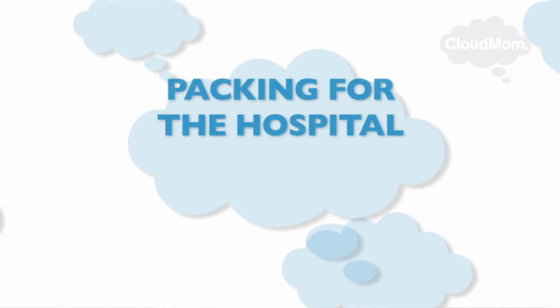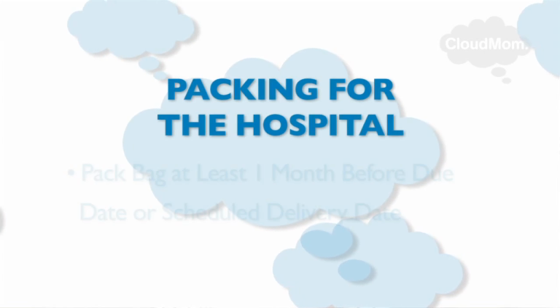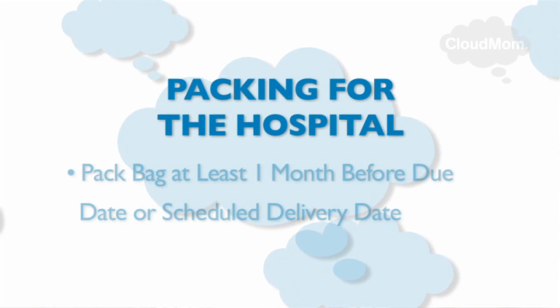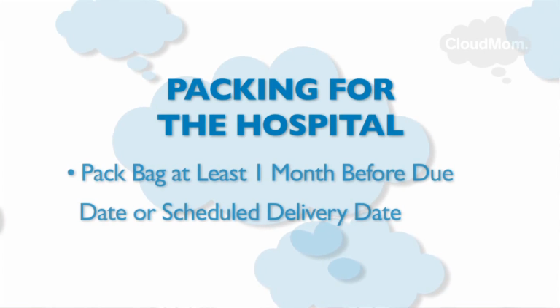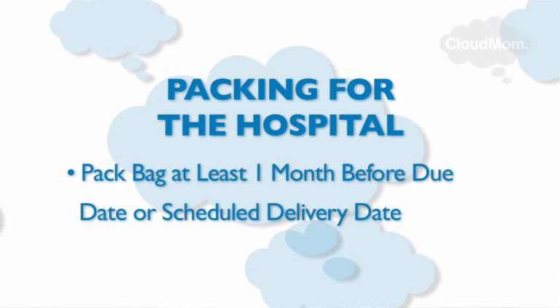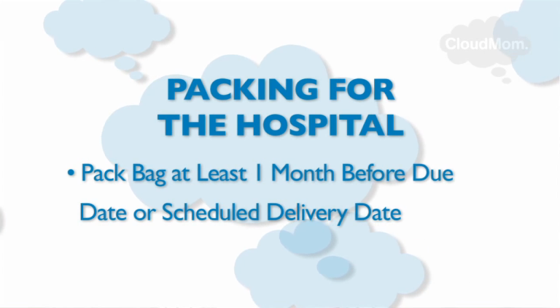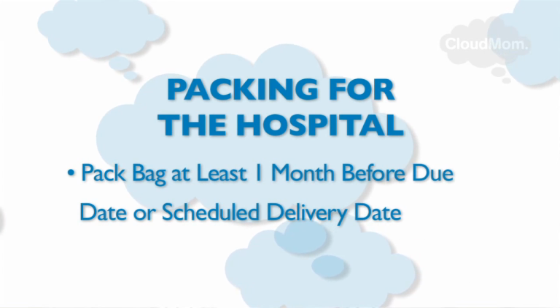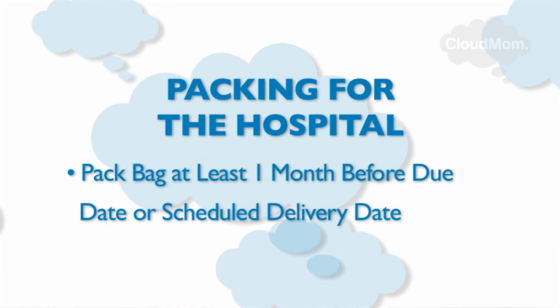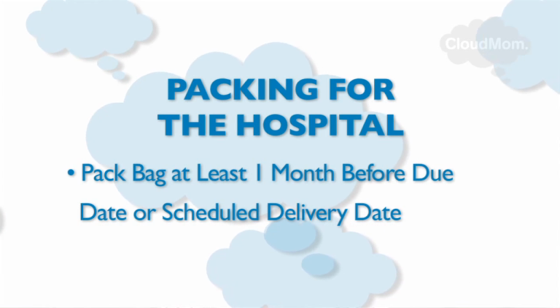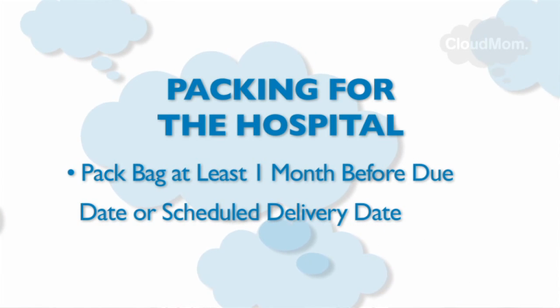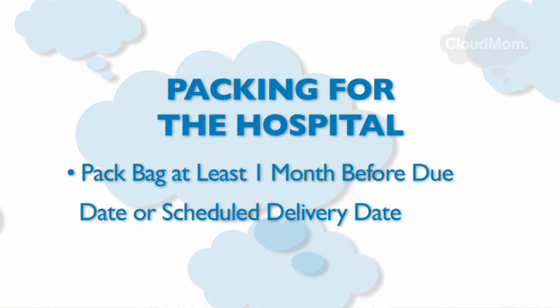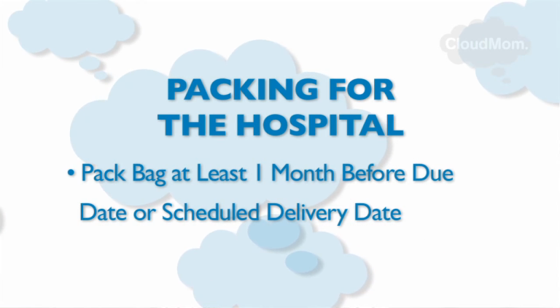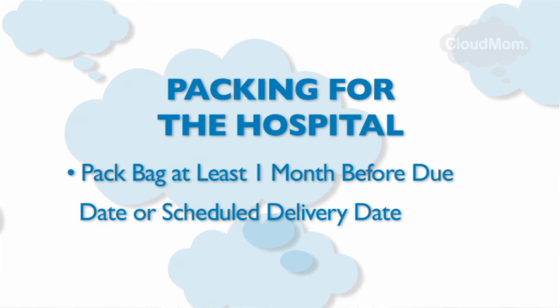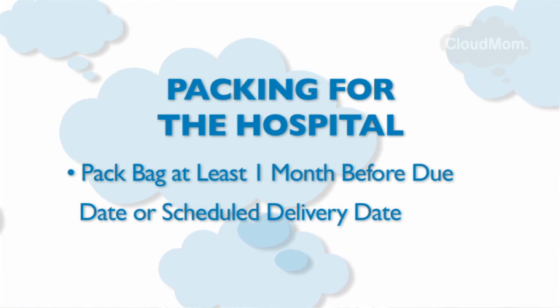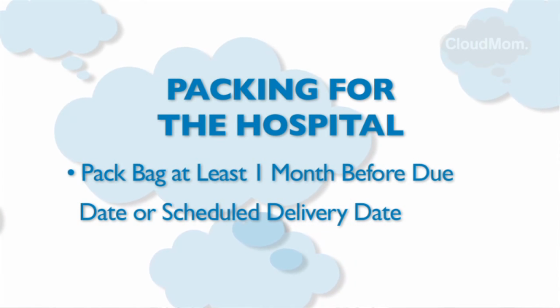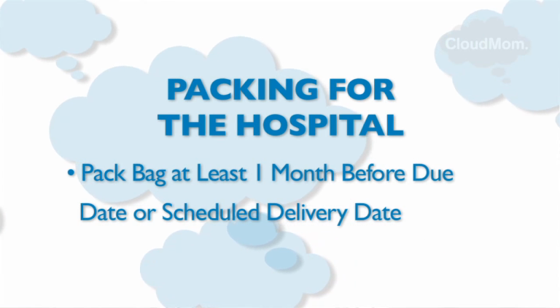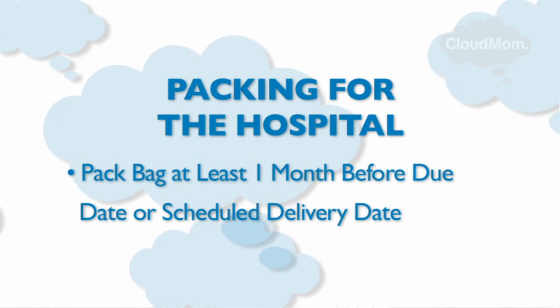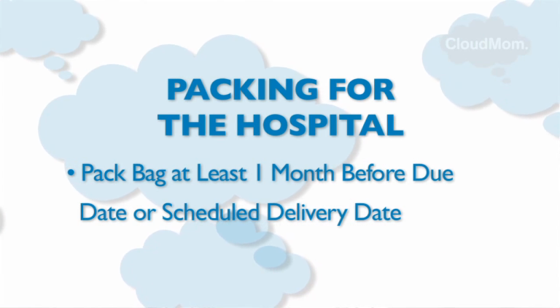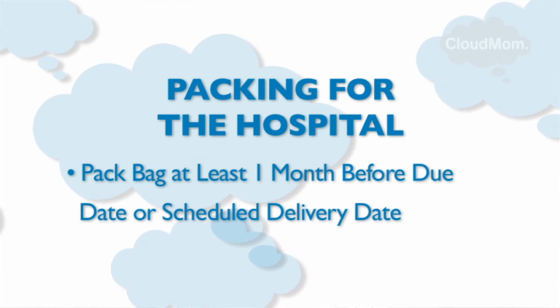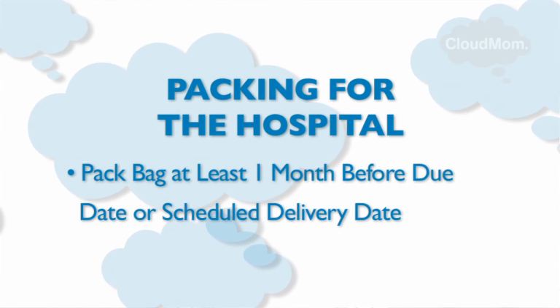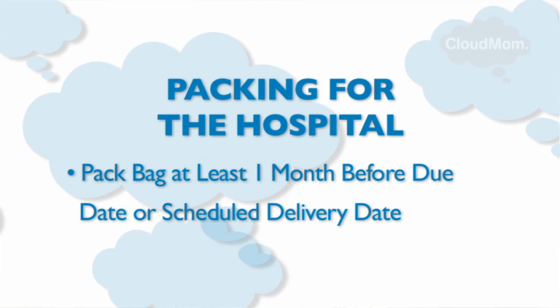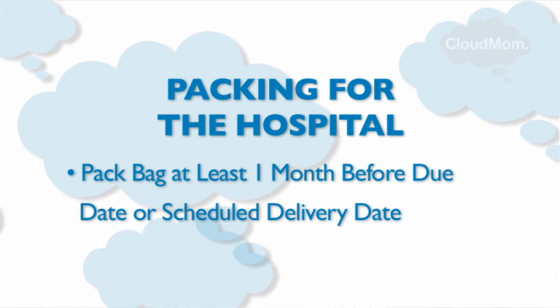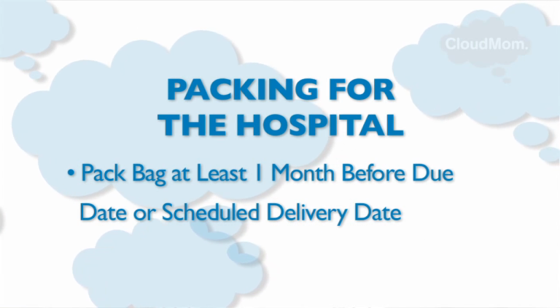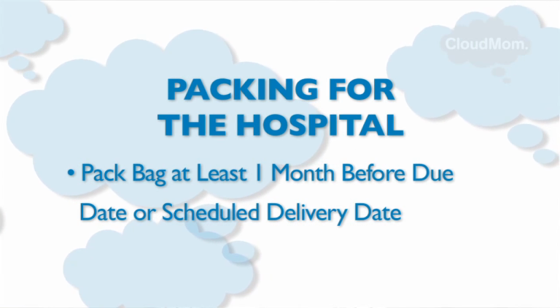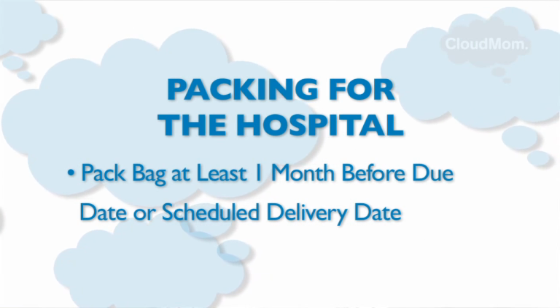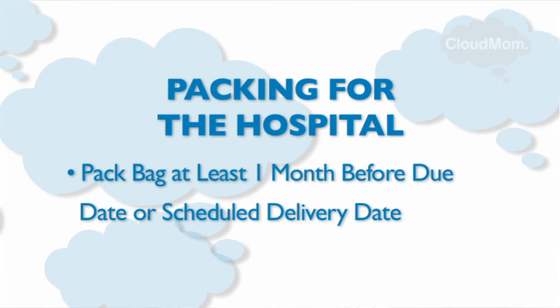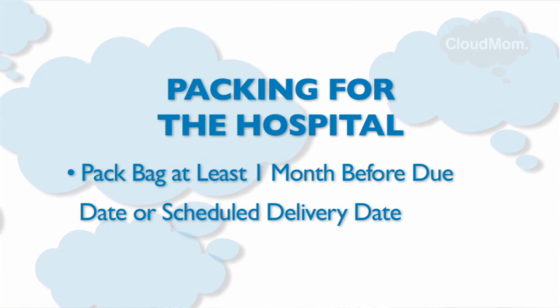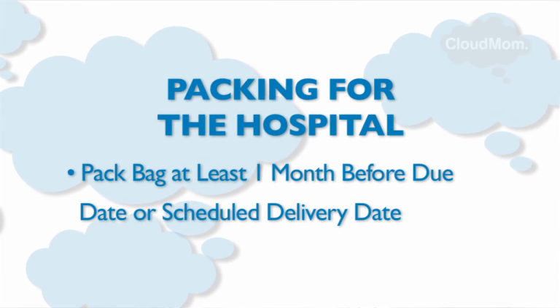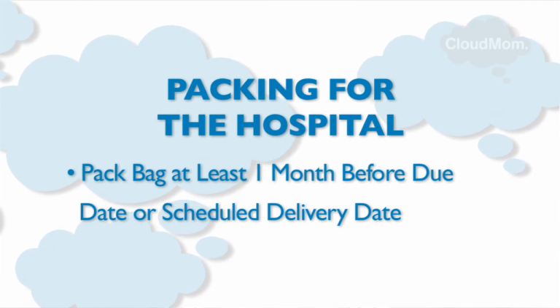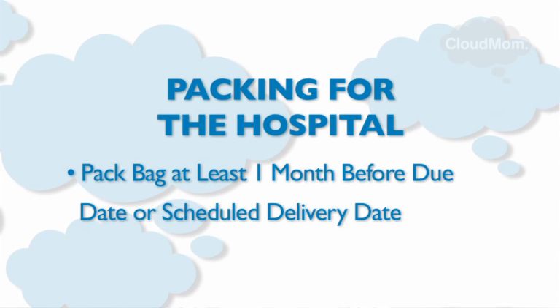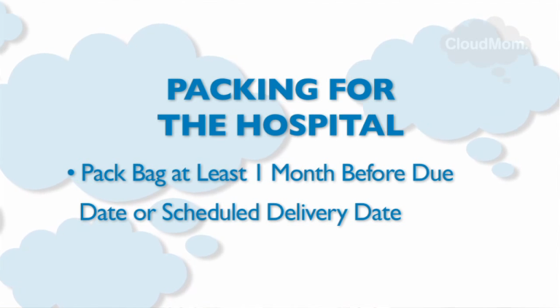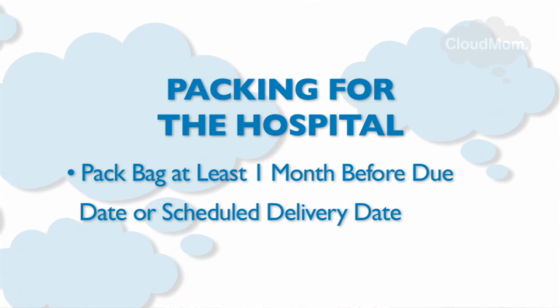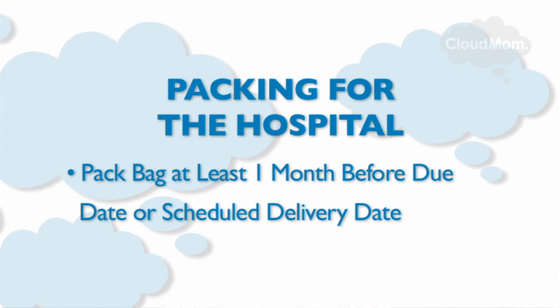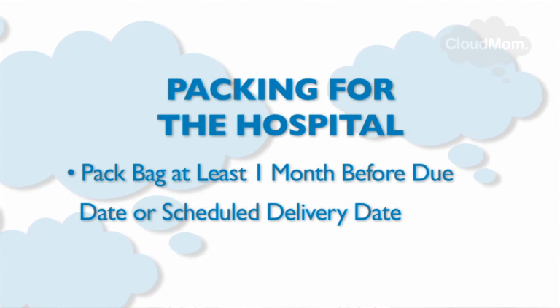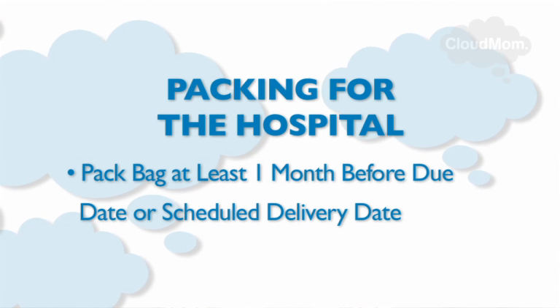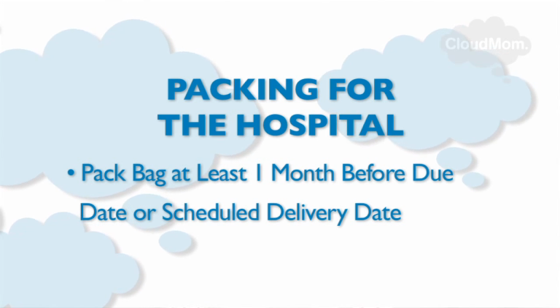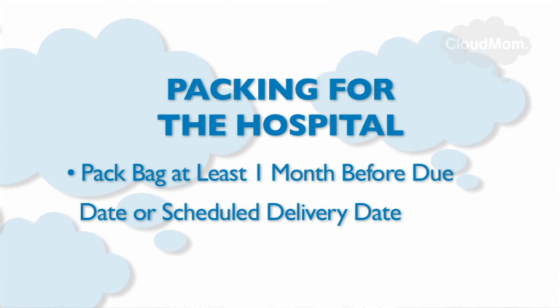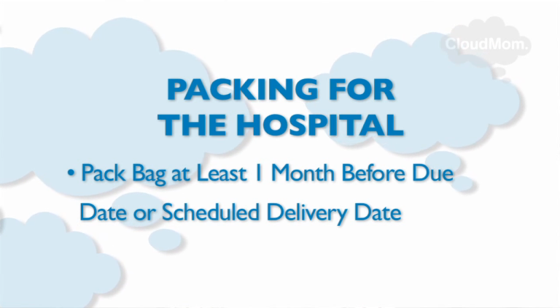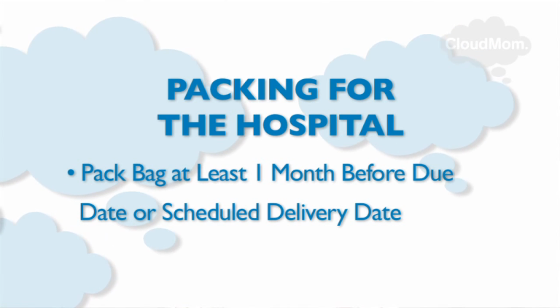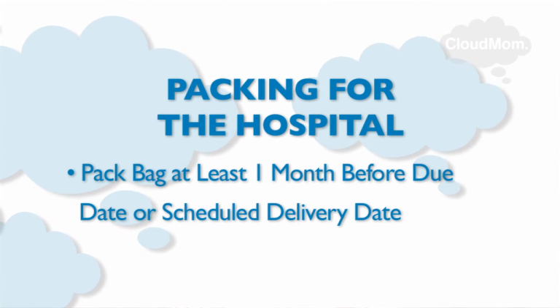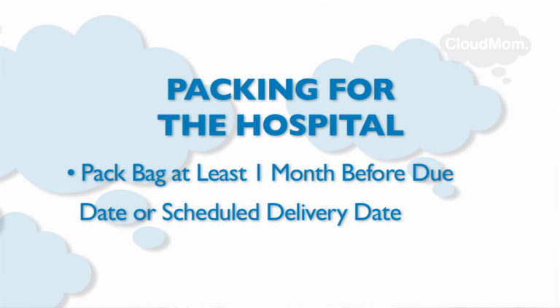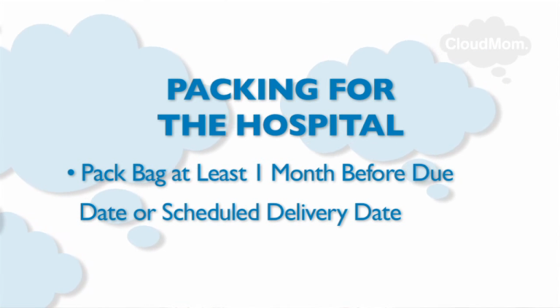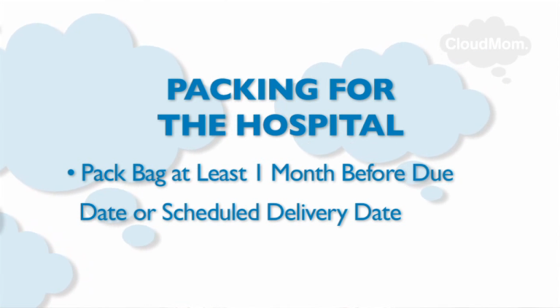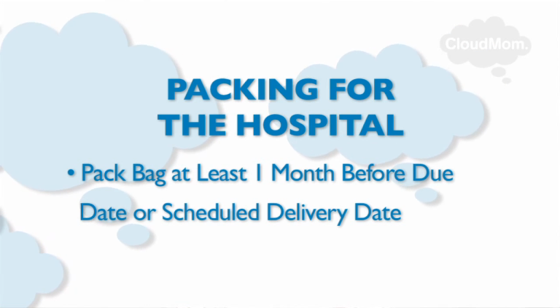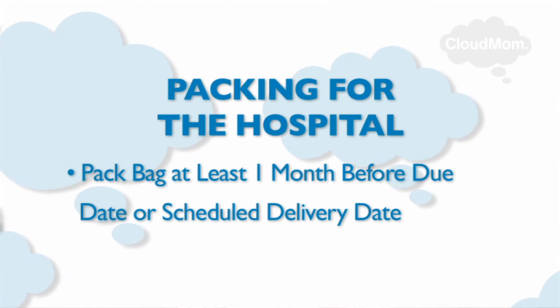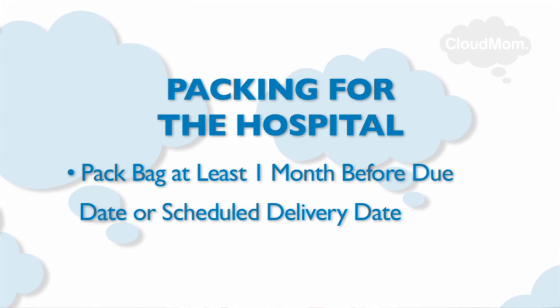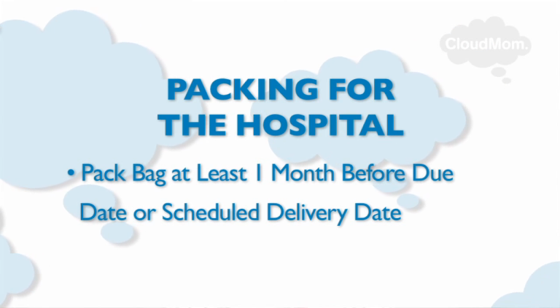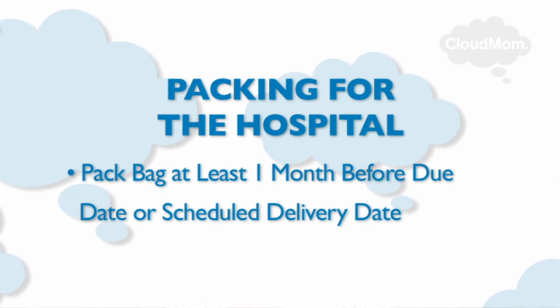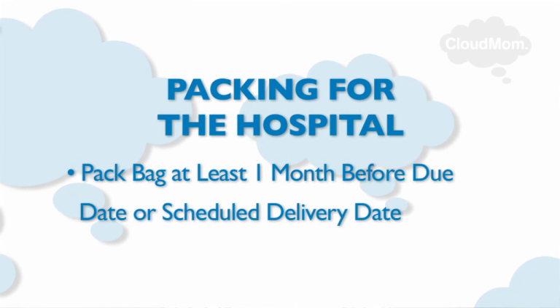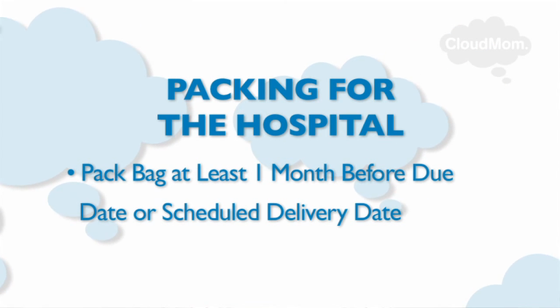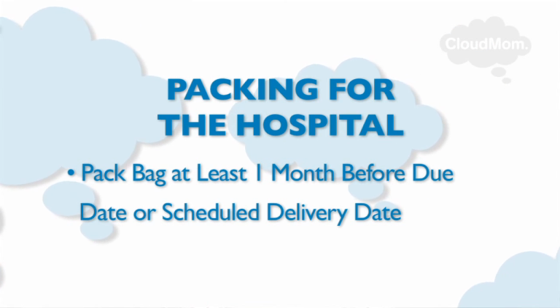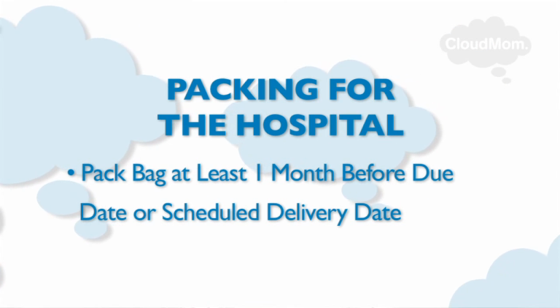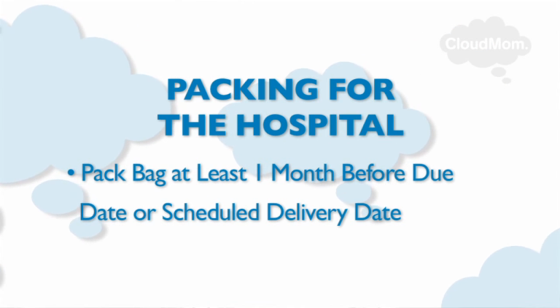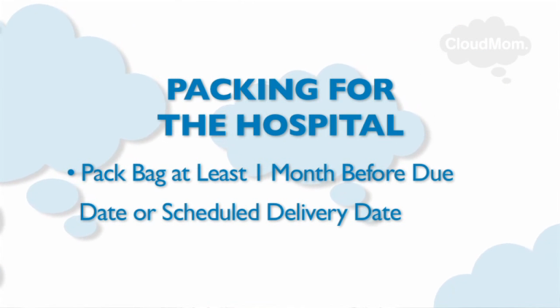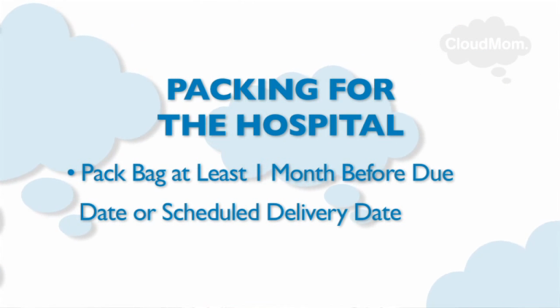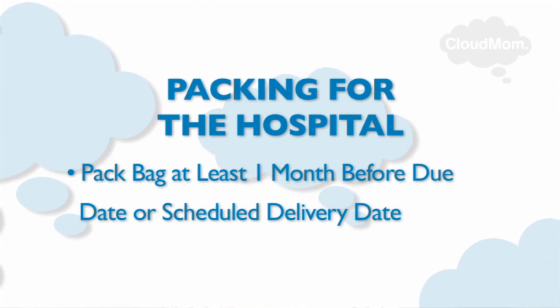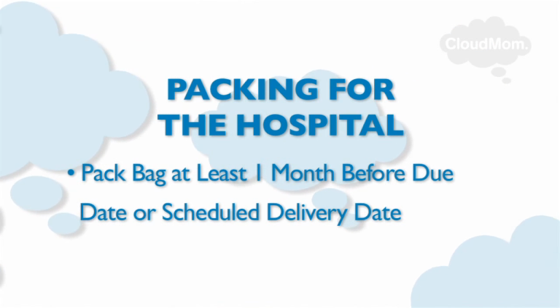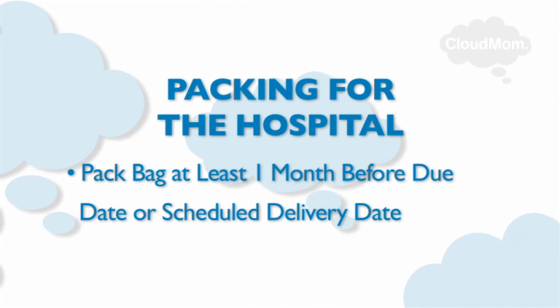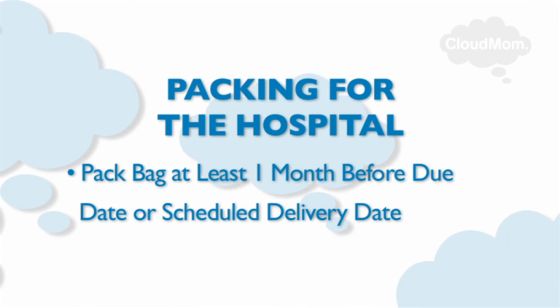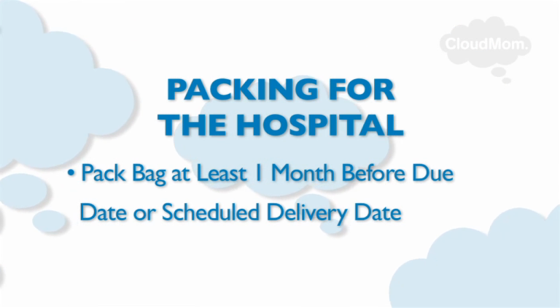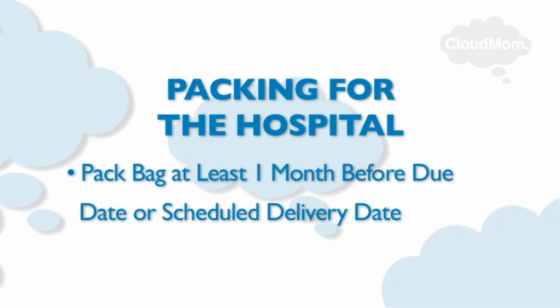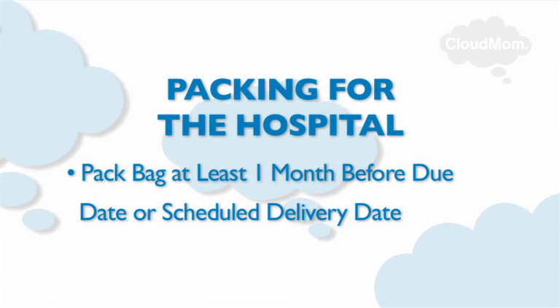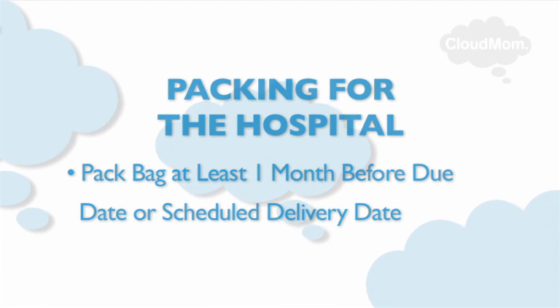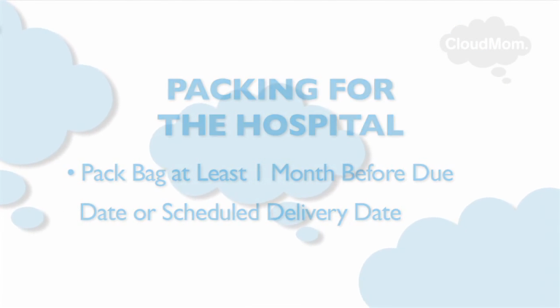Pack a bag one month before your due date or scheduled delivery date and have everything ready to go. This will make you feel more relaxed.